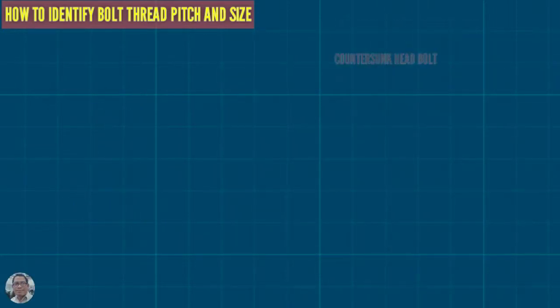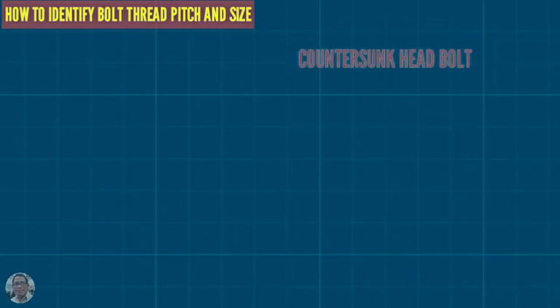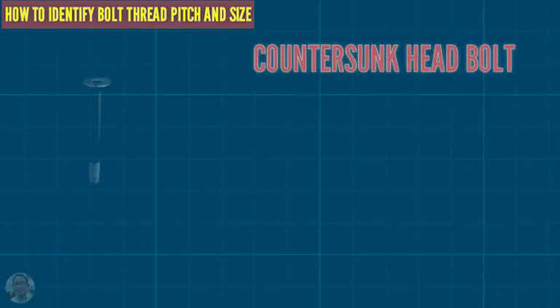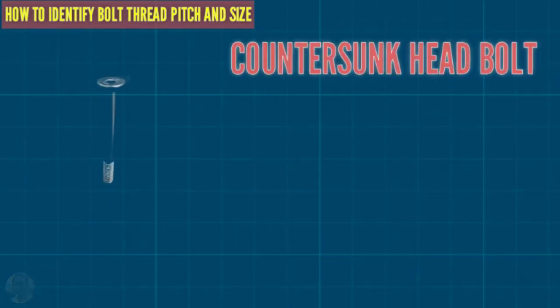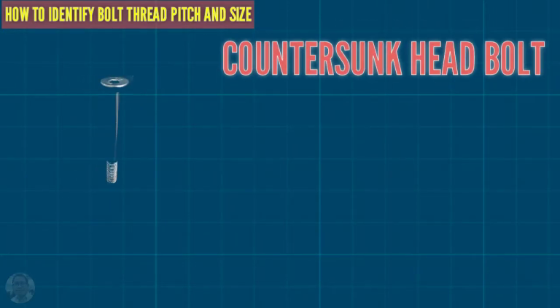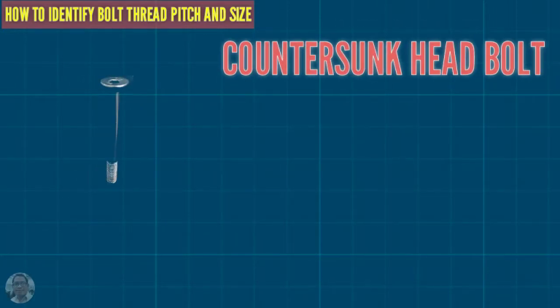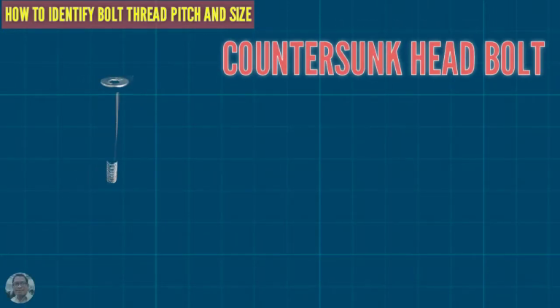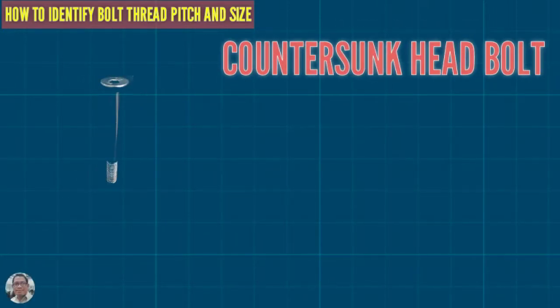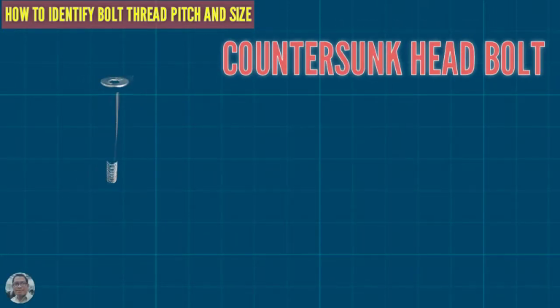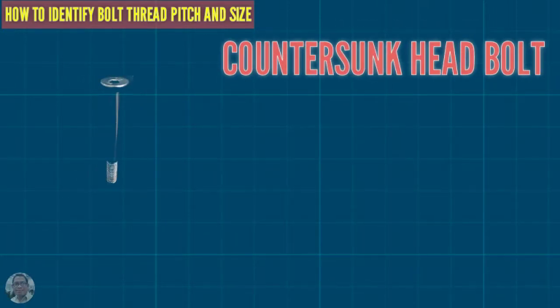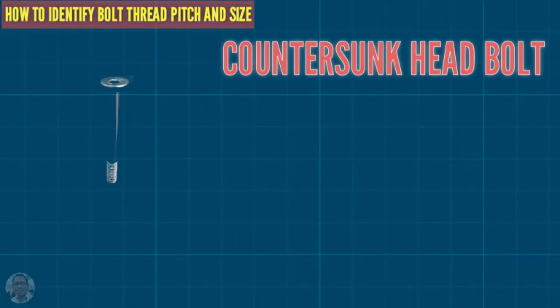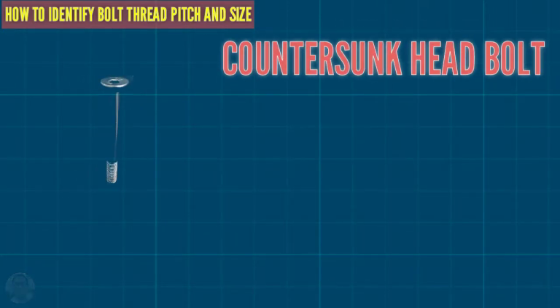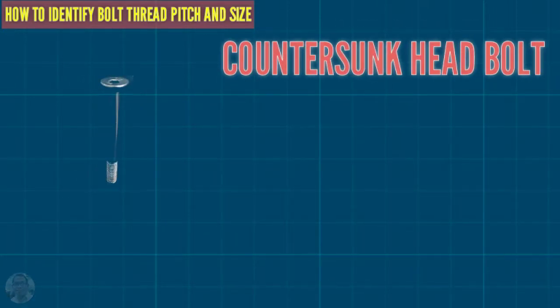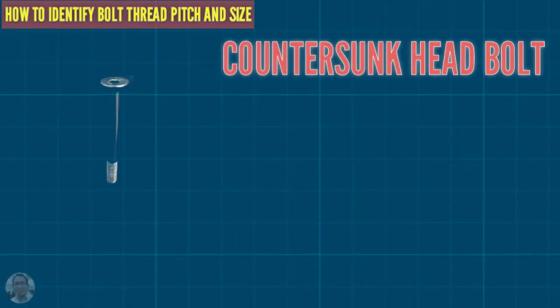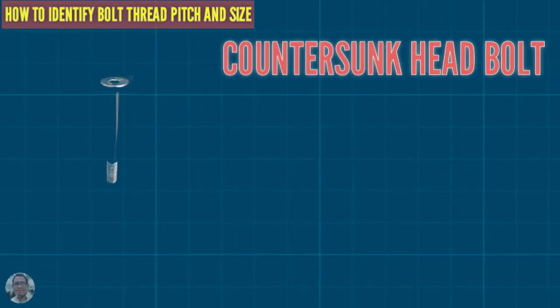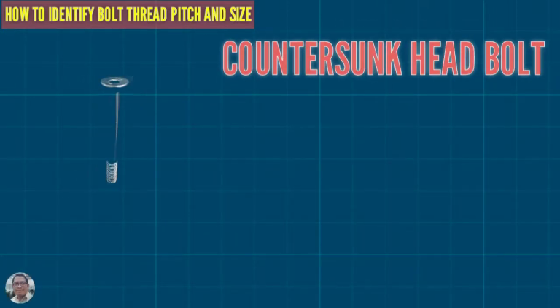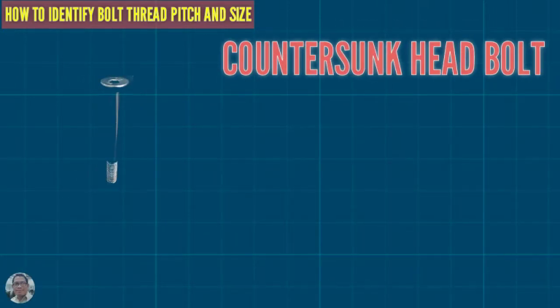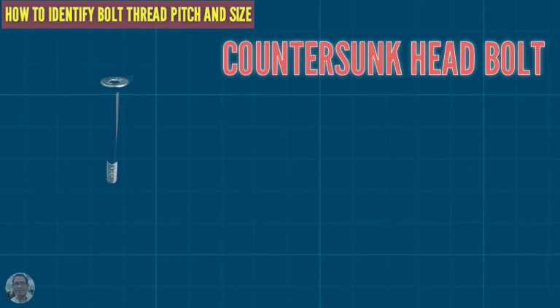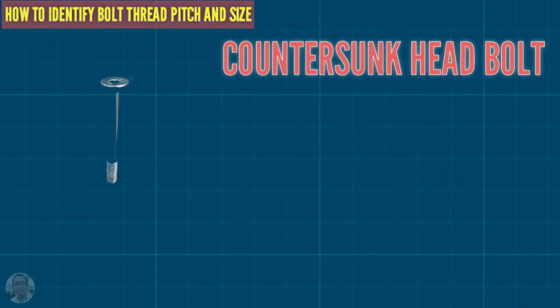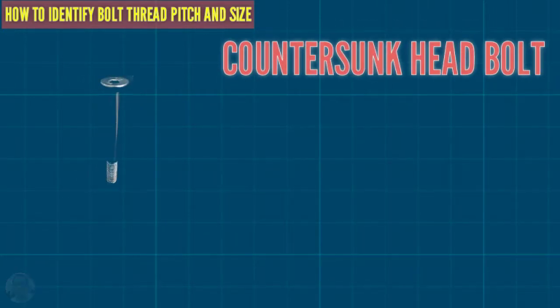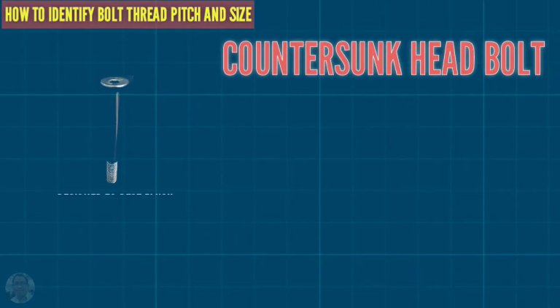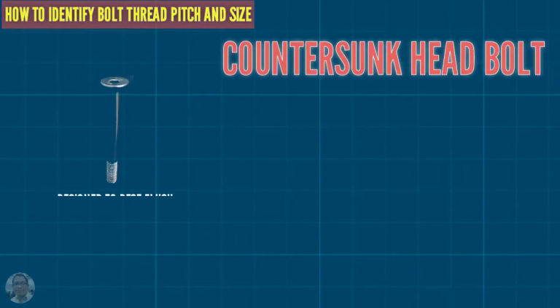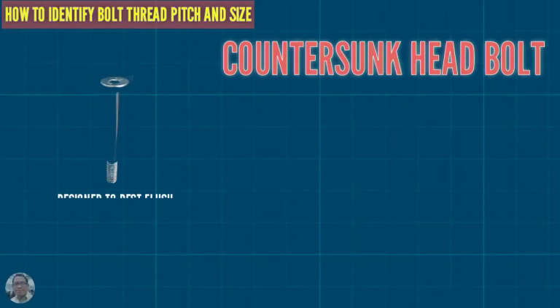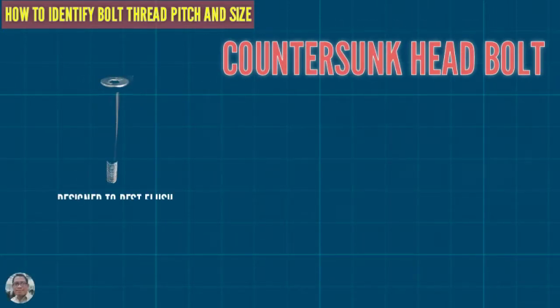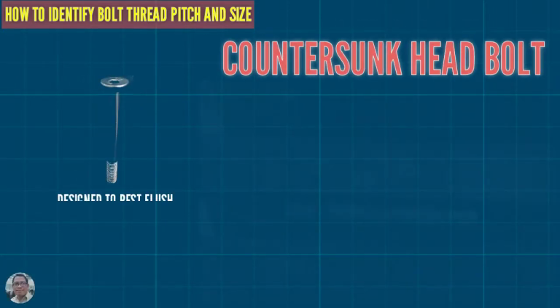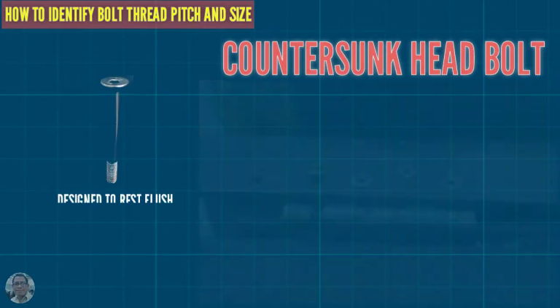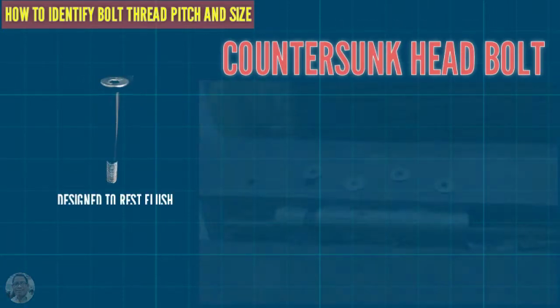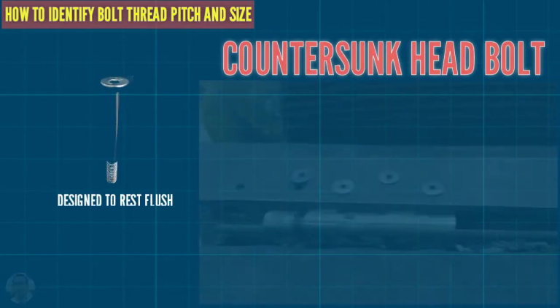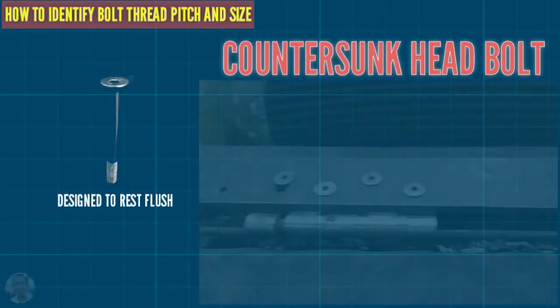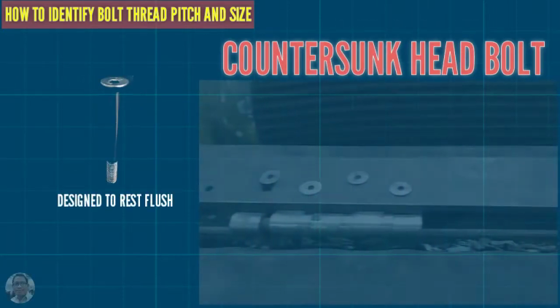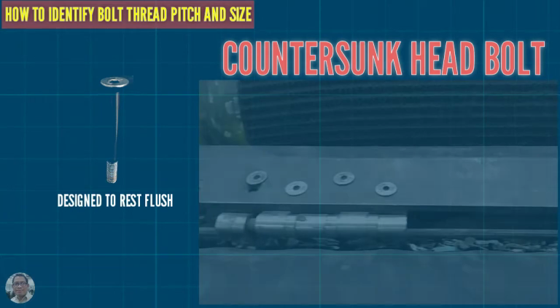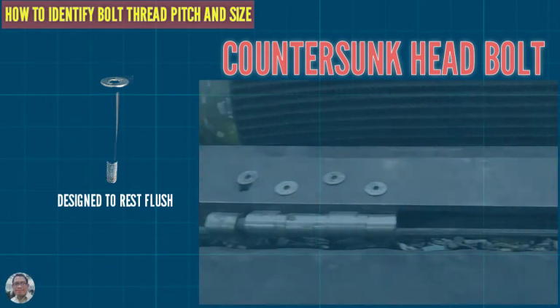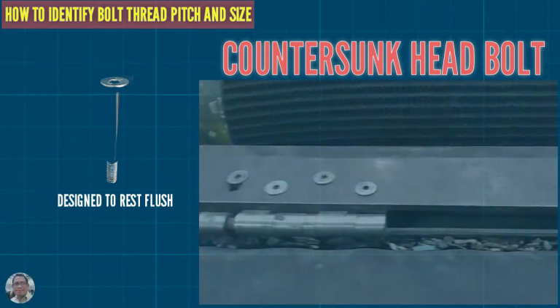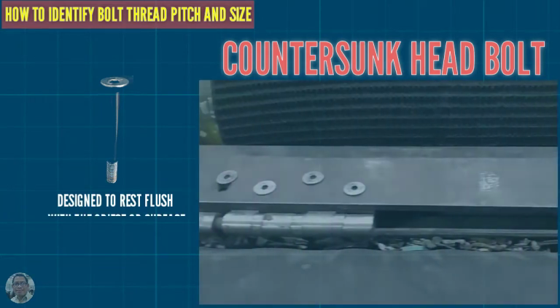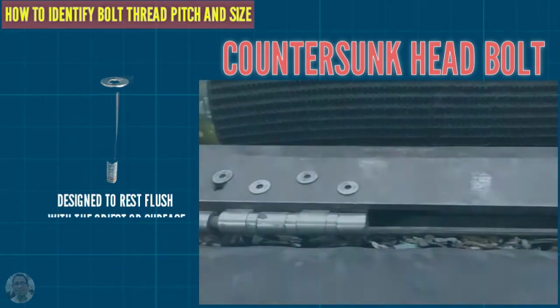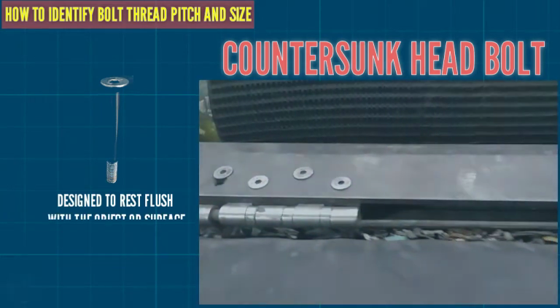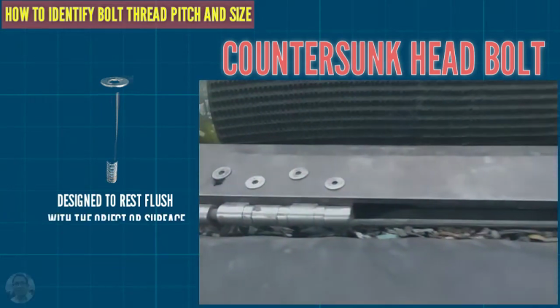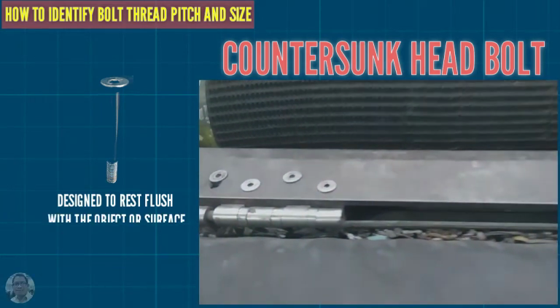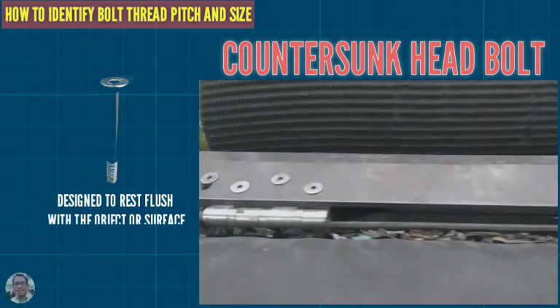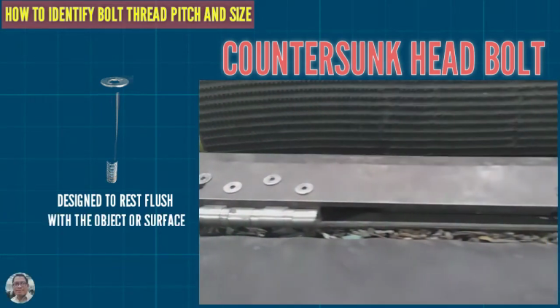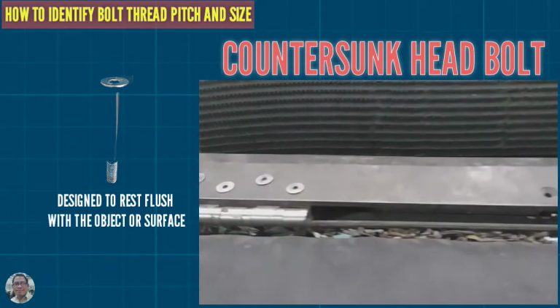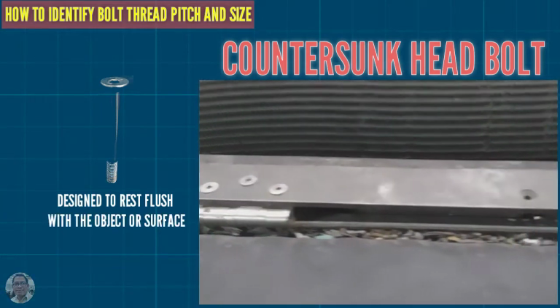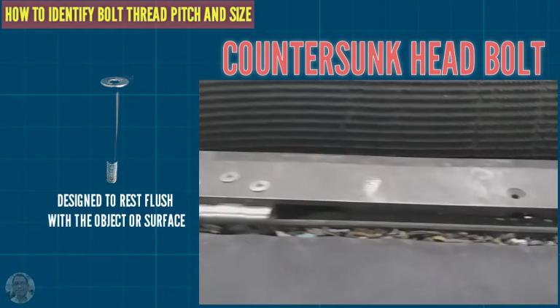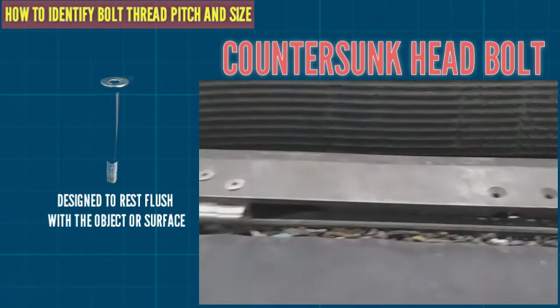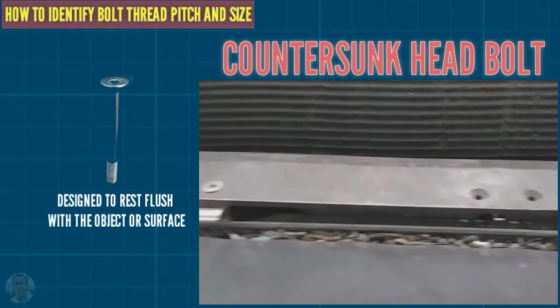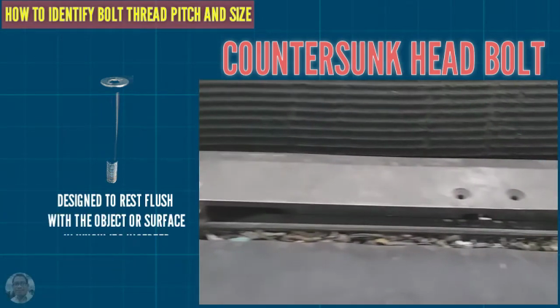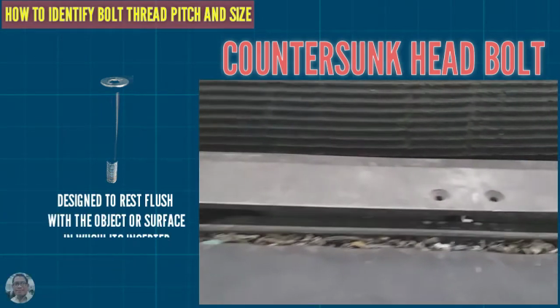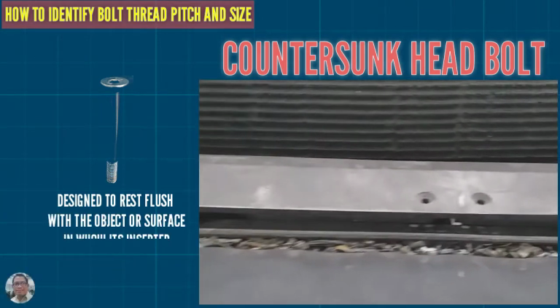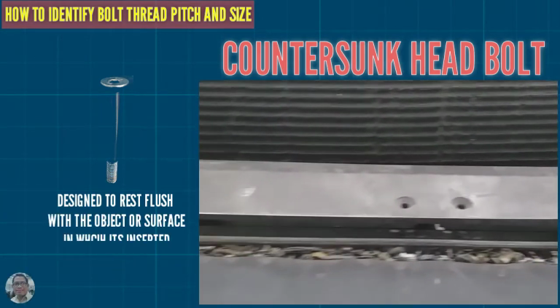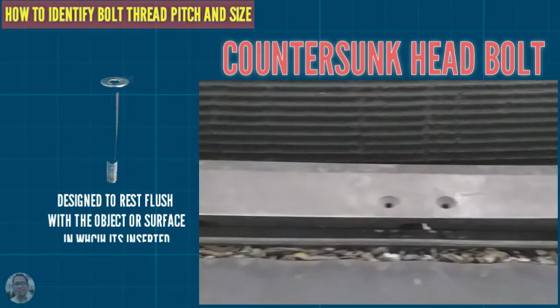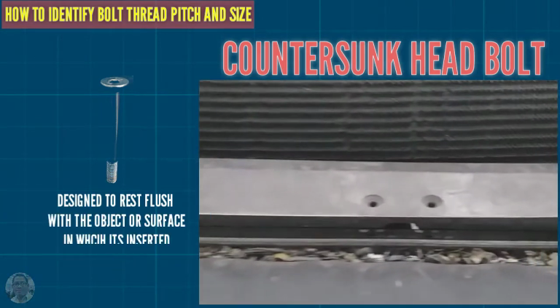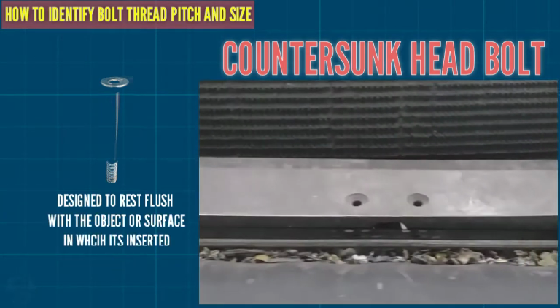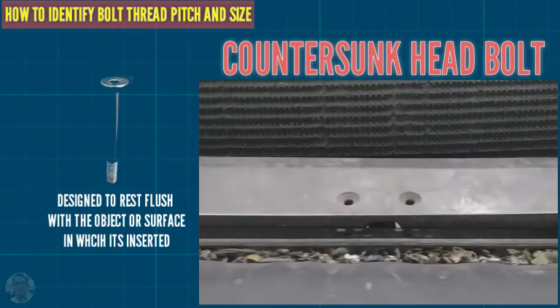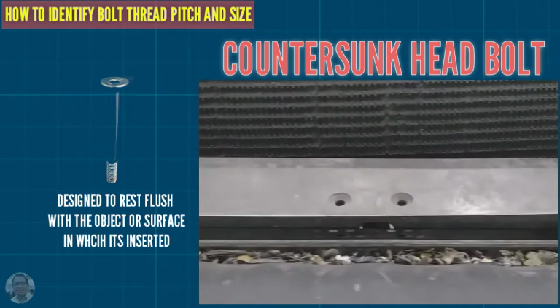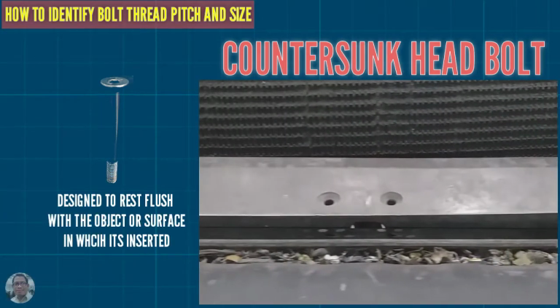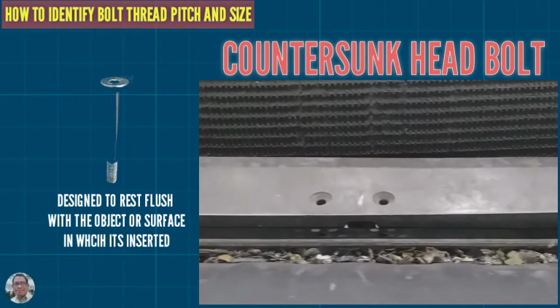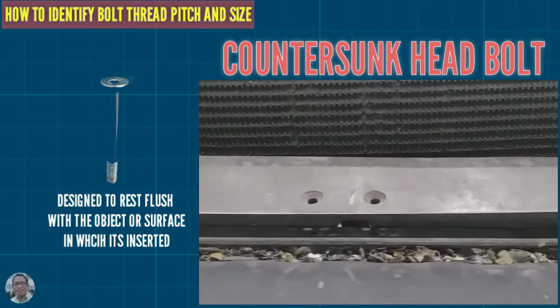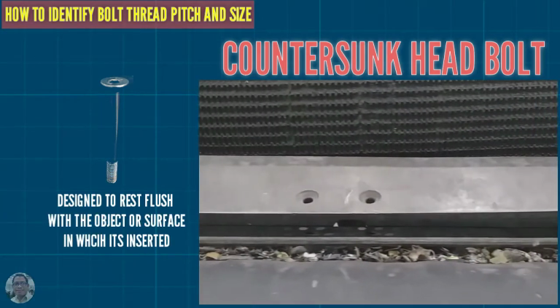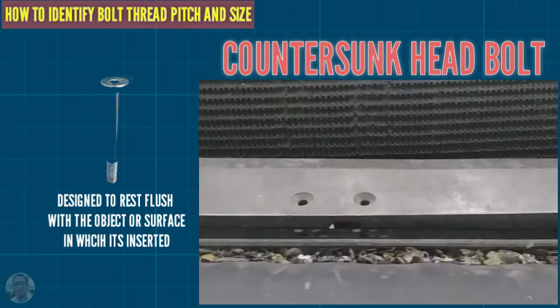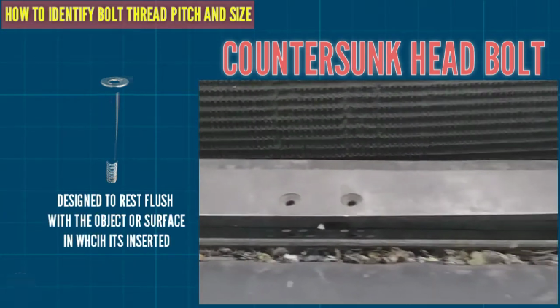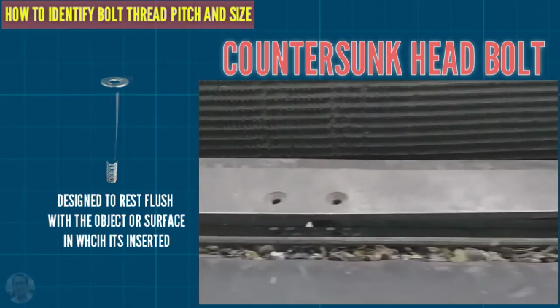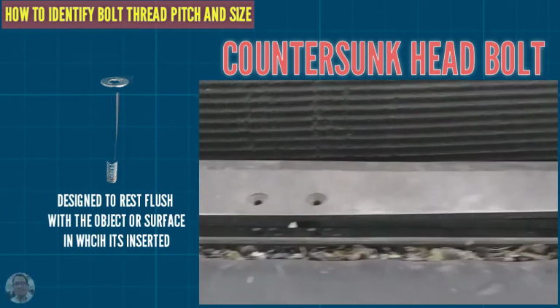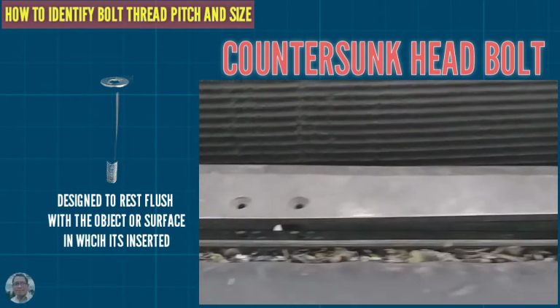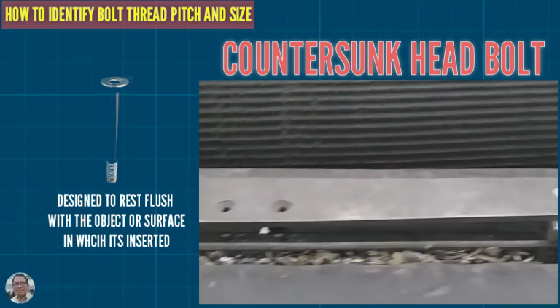This is a countersink head bolt, designed to sit flush with the object or surface in which it is inserted.